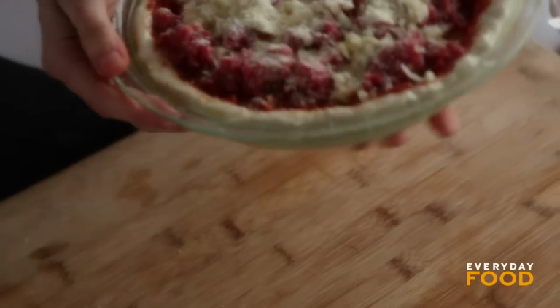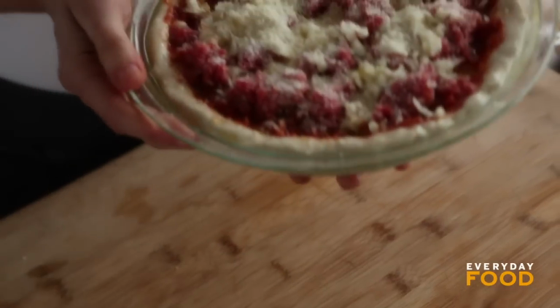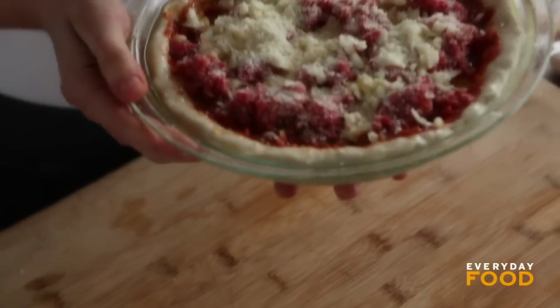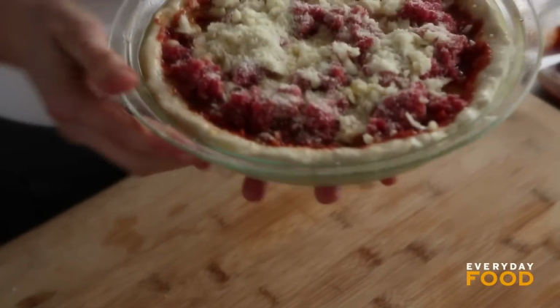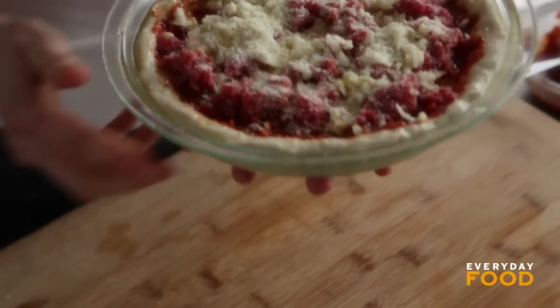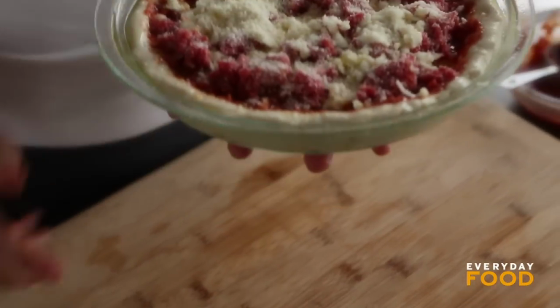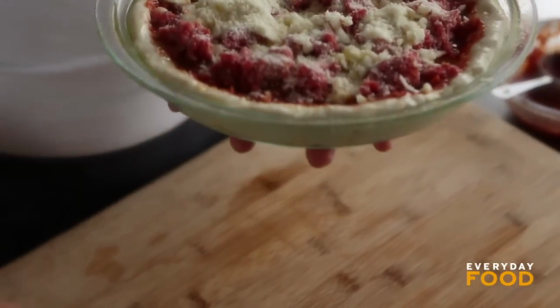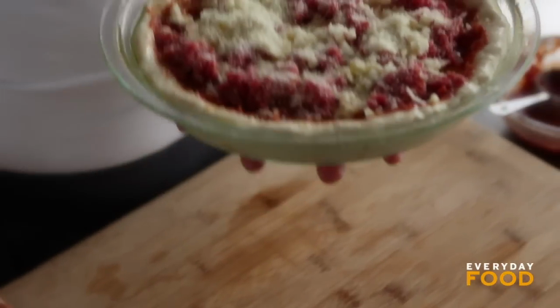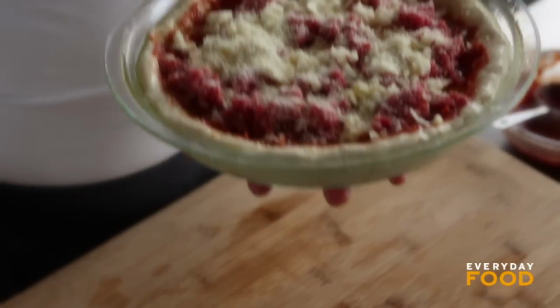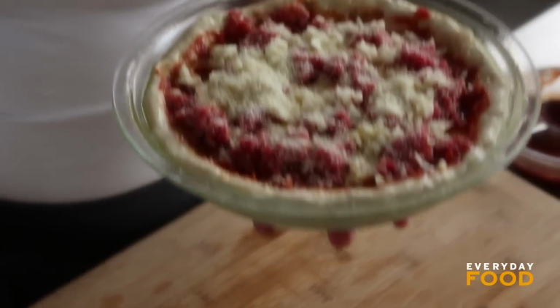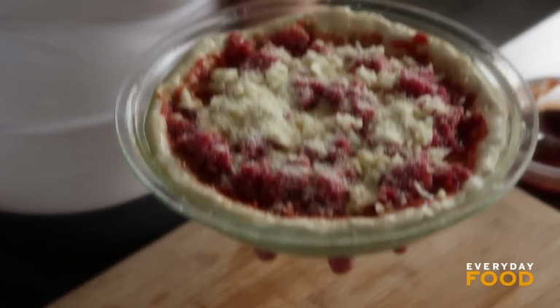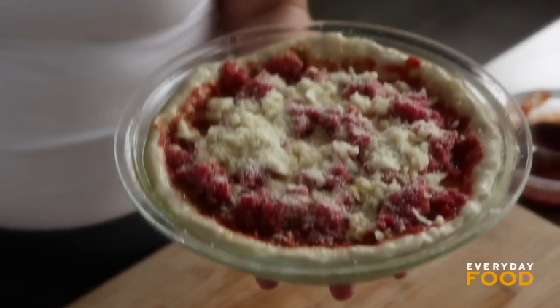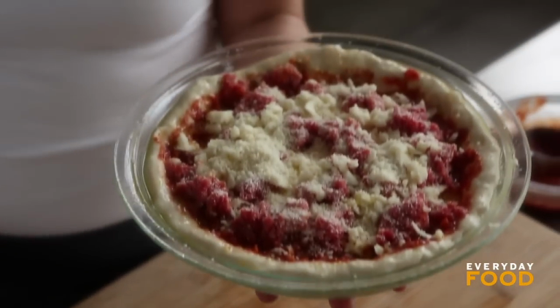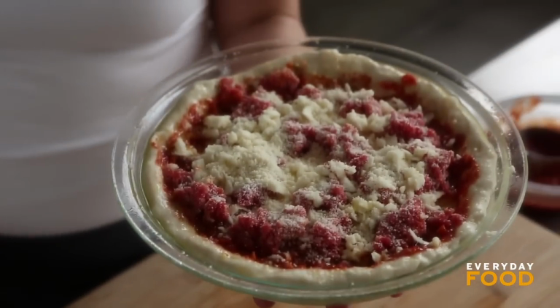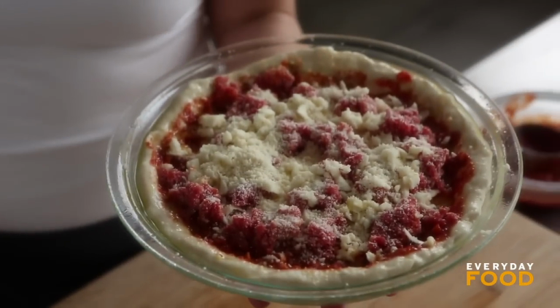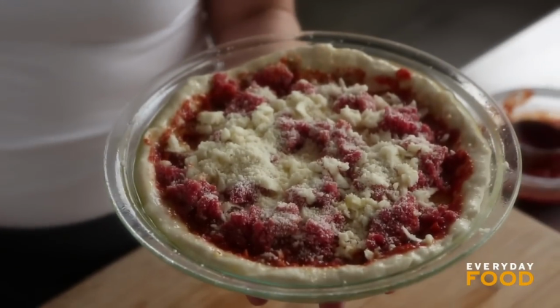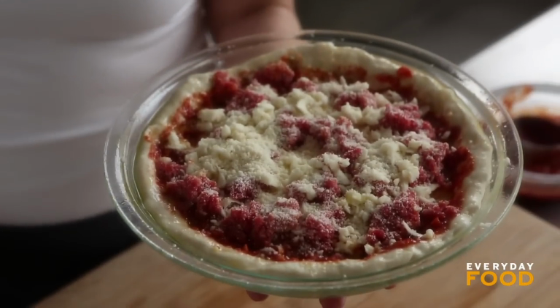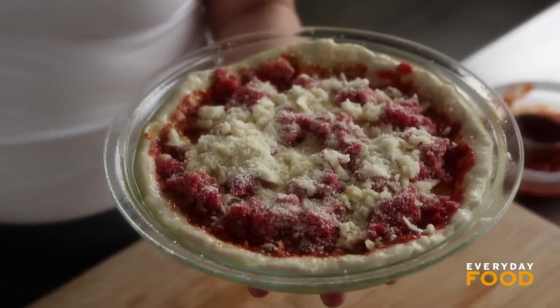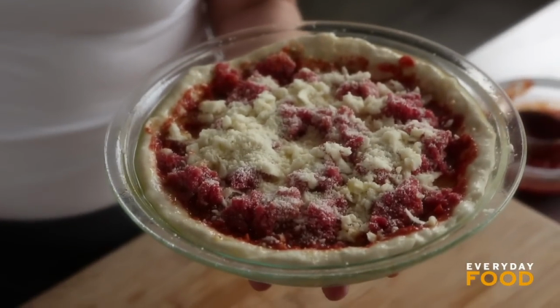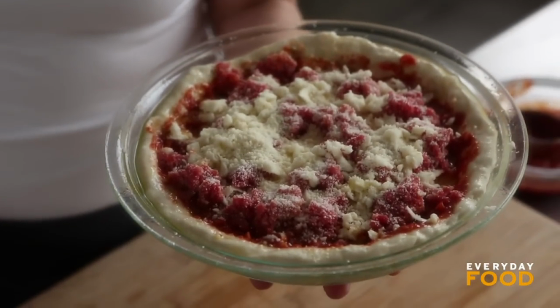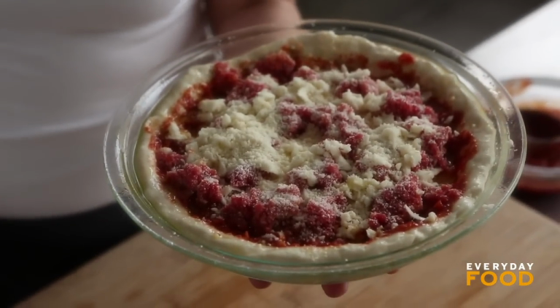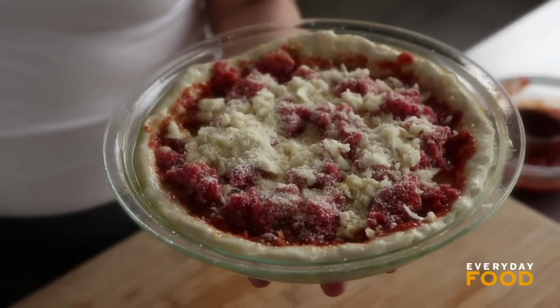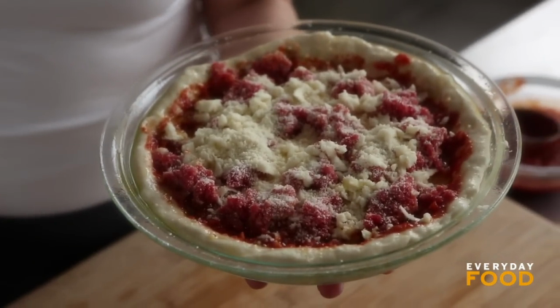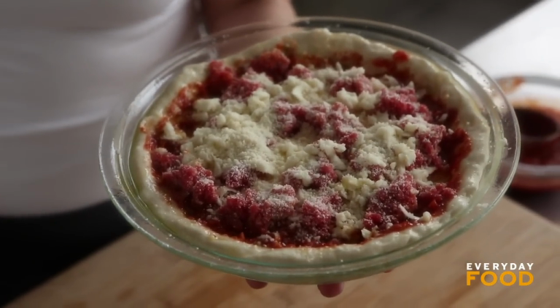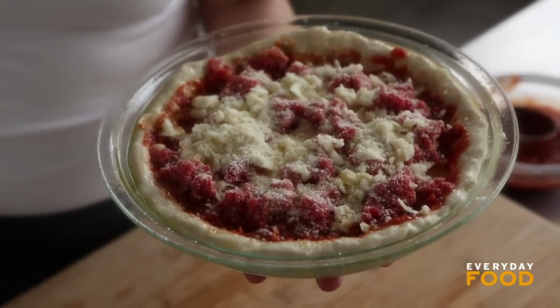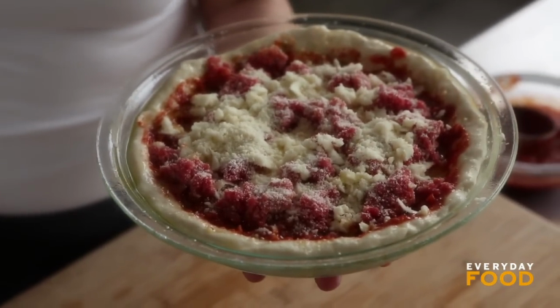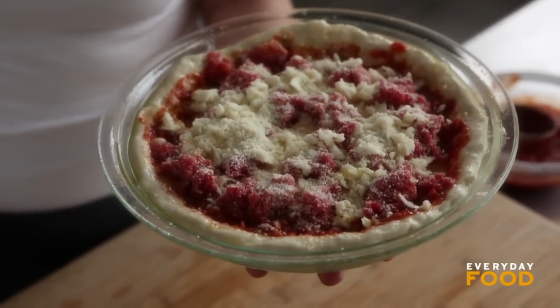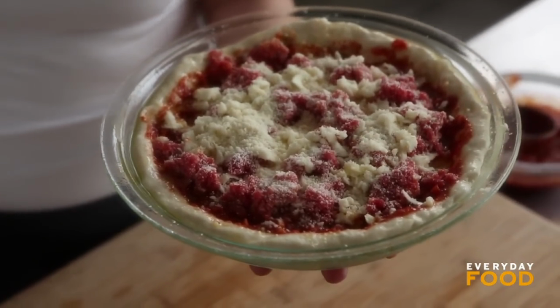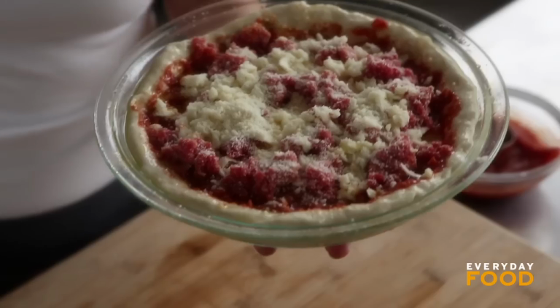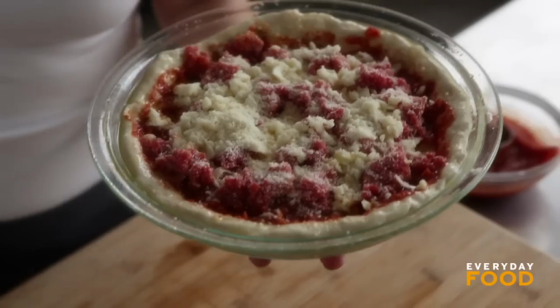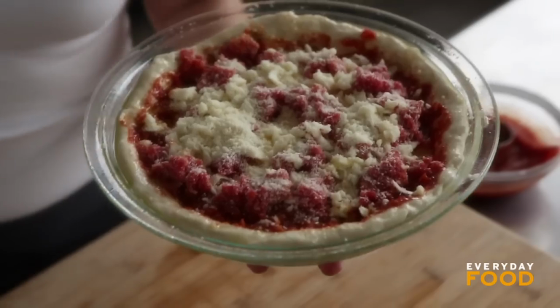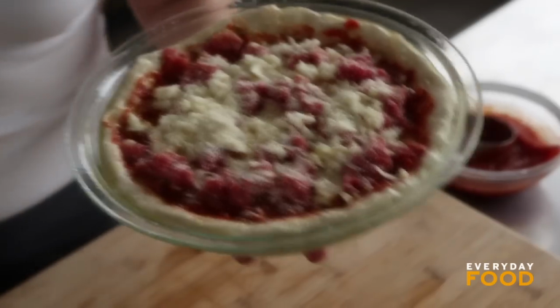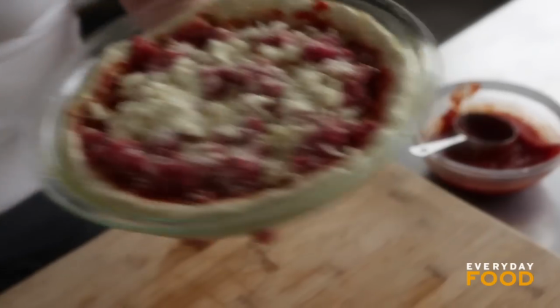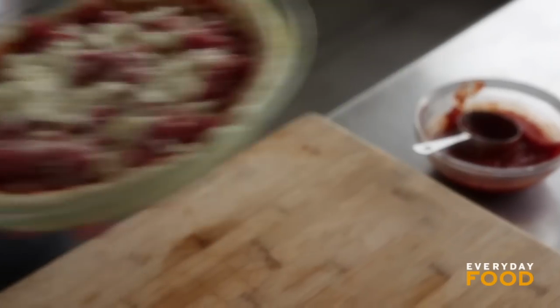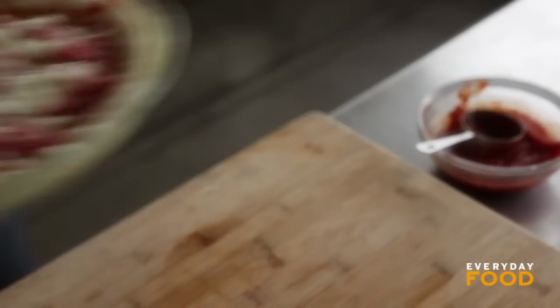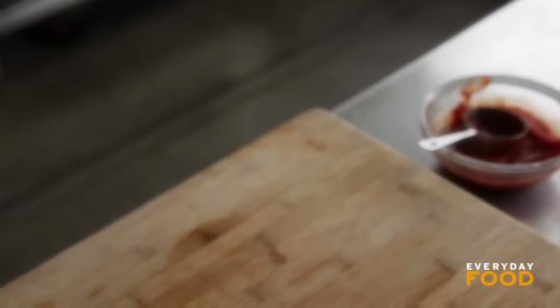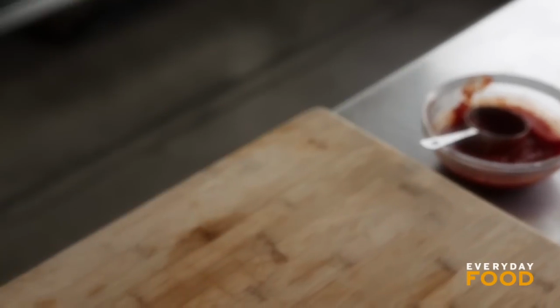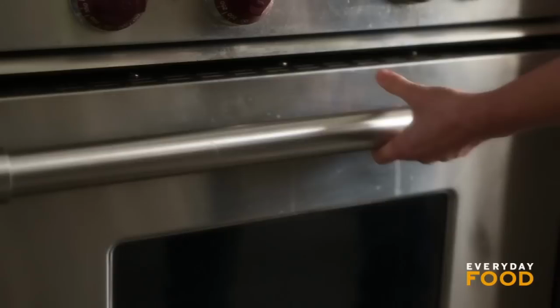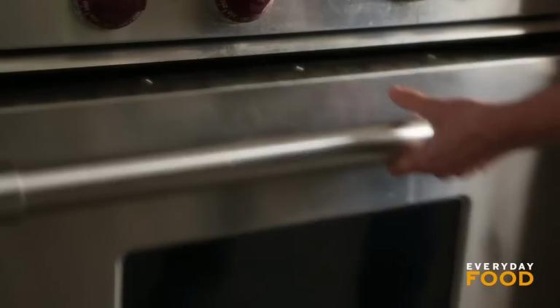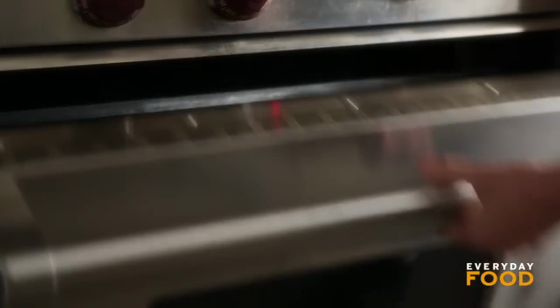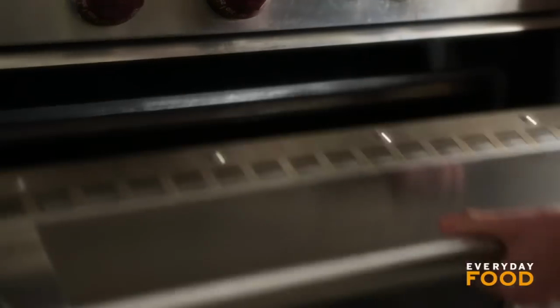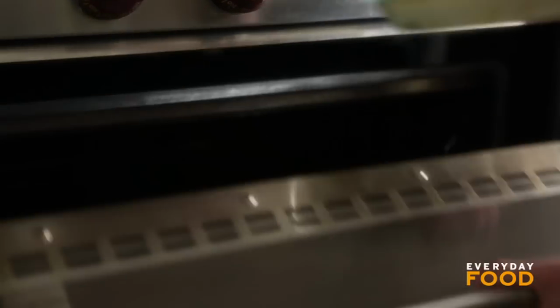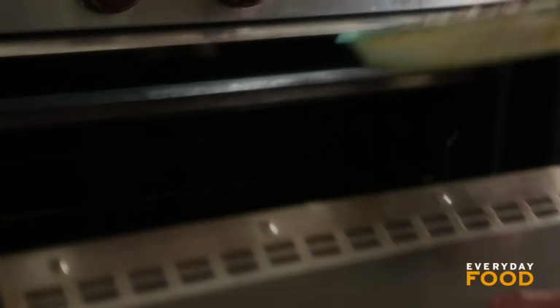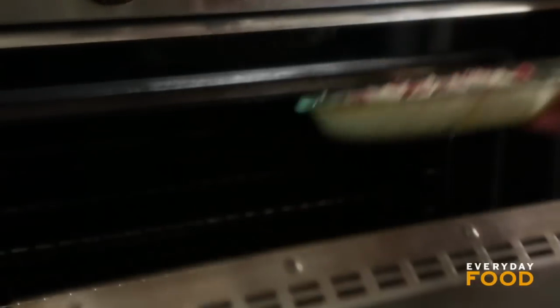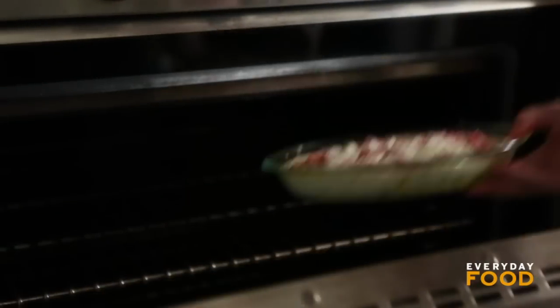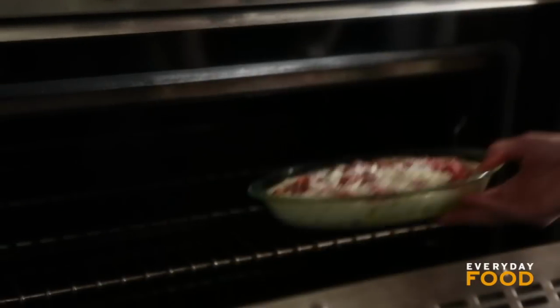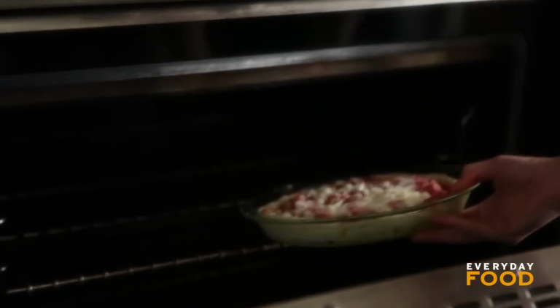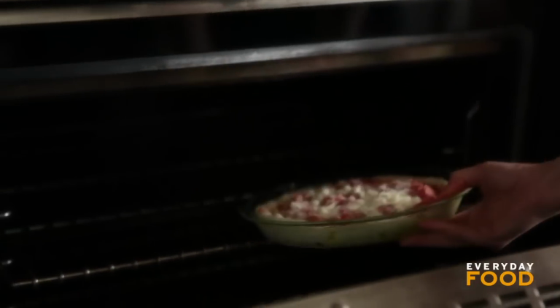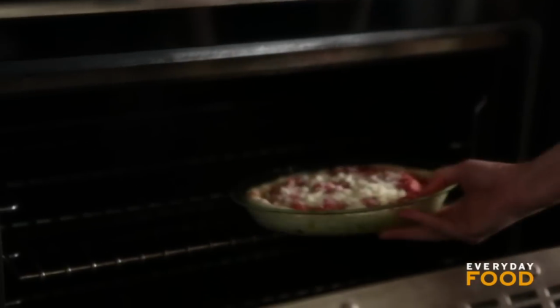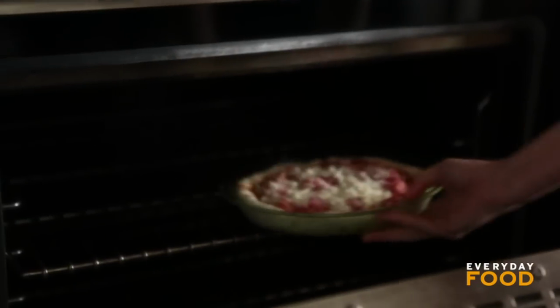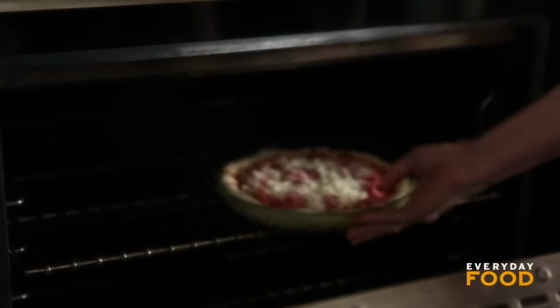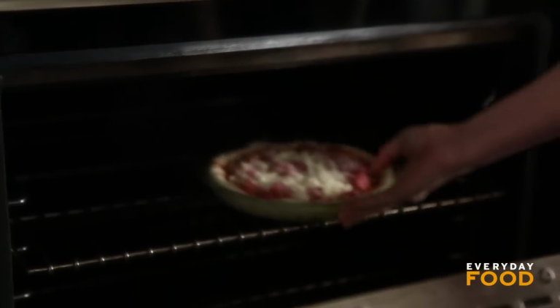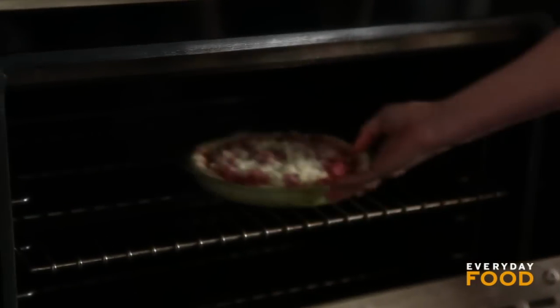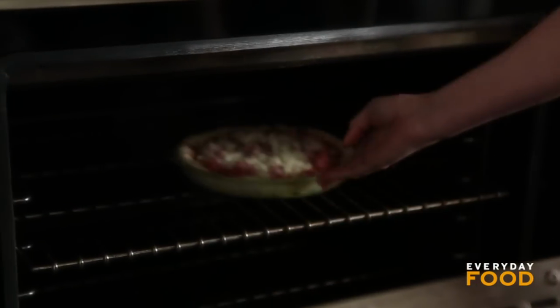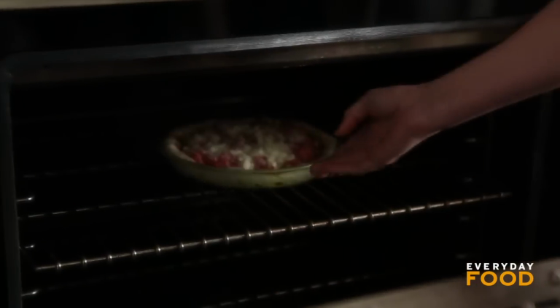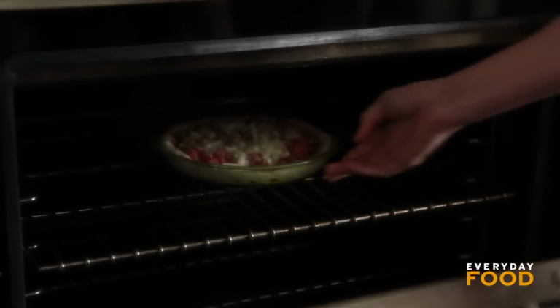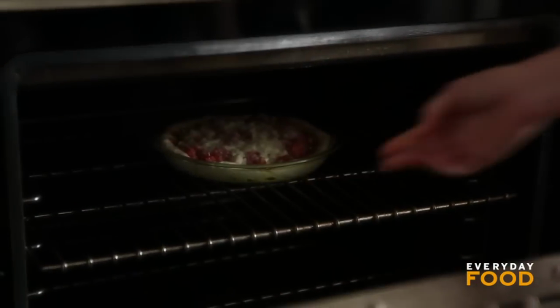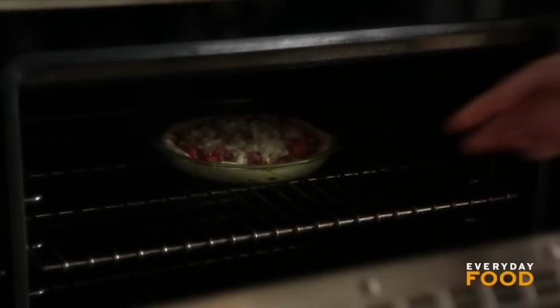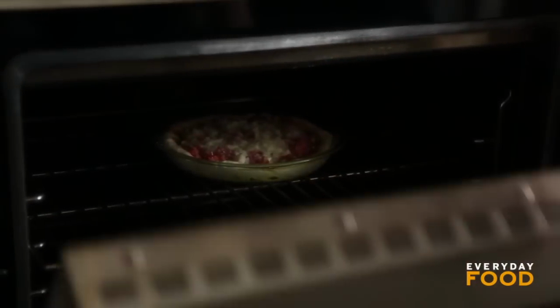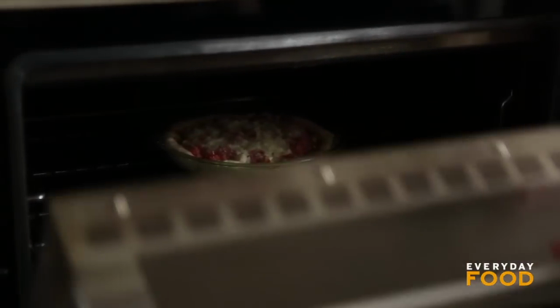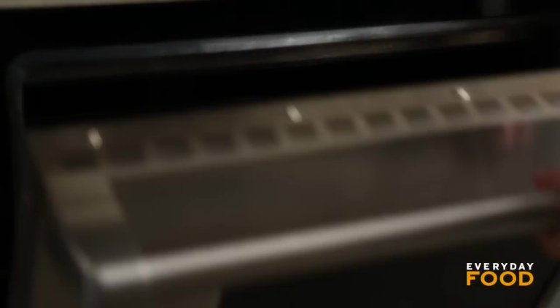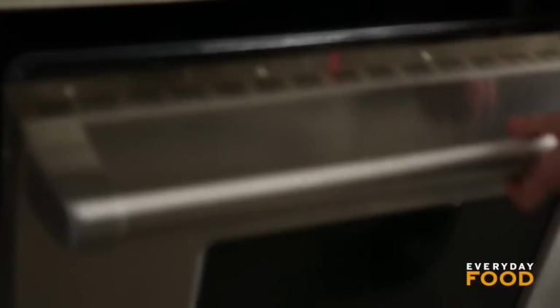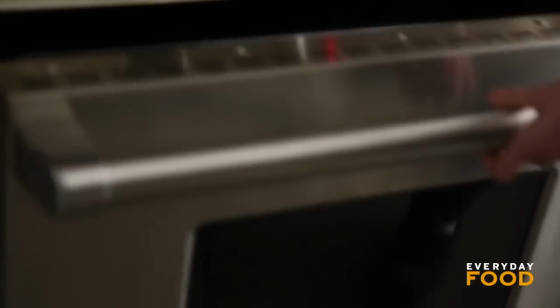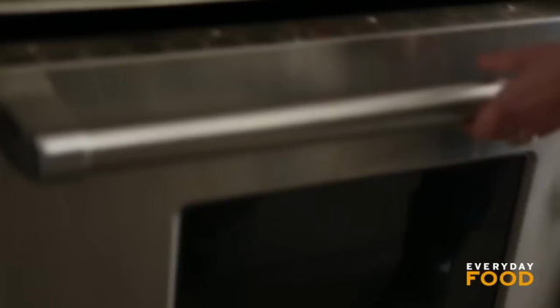Pop this into a 450-degree oven for 15 to 20 minutes, and dinner is done. Delish.